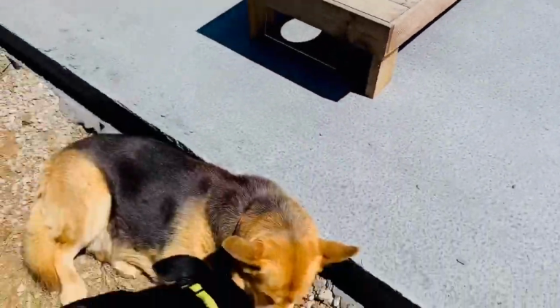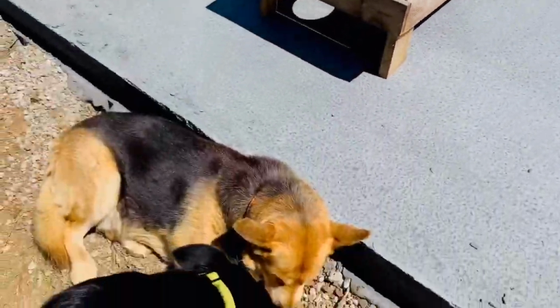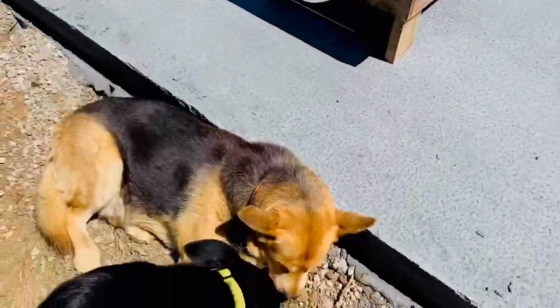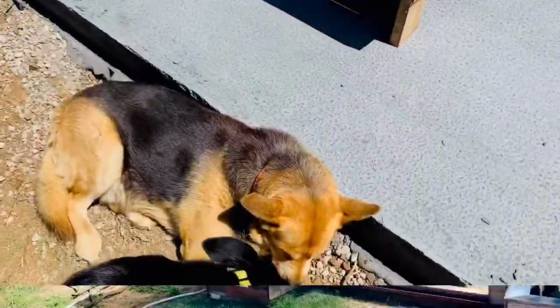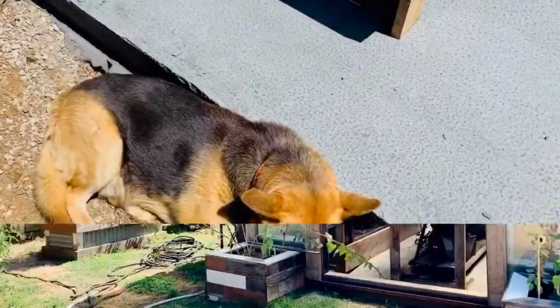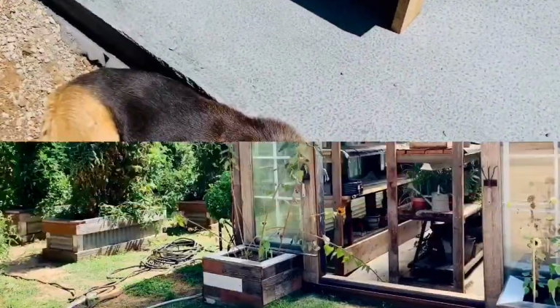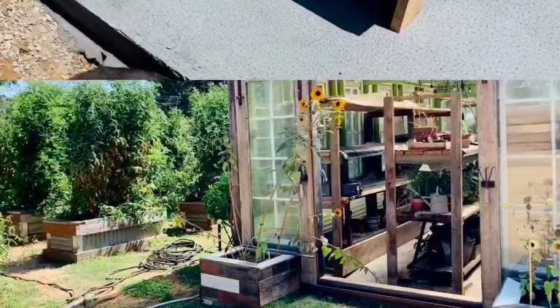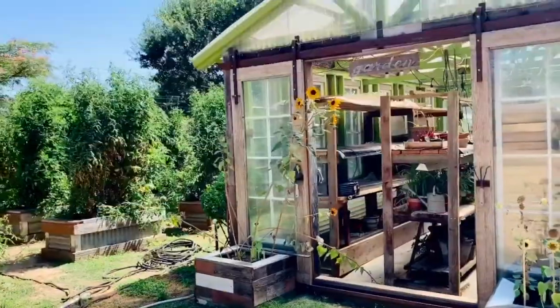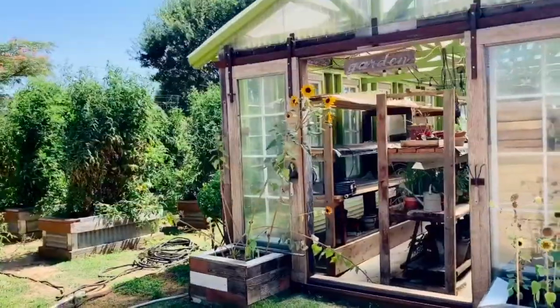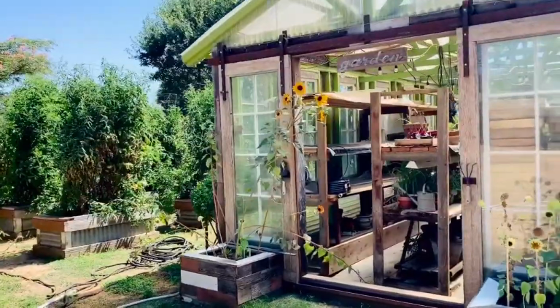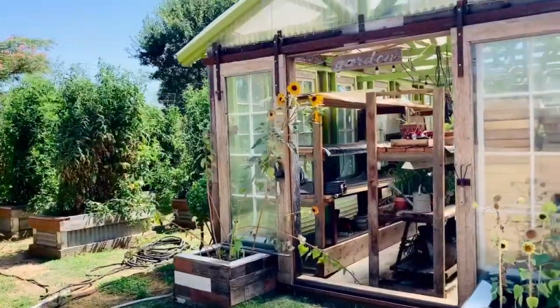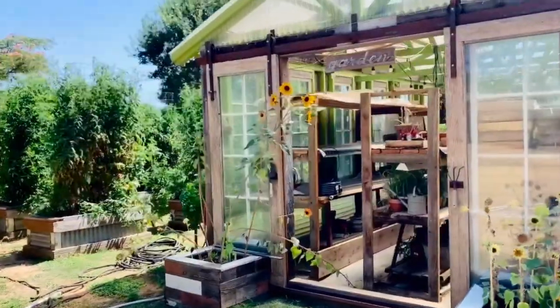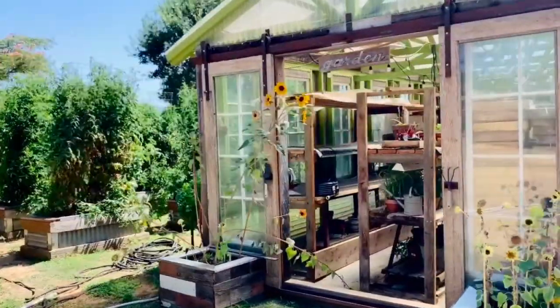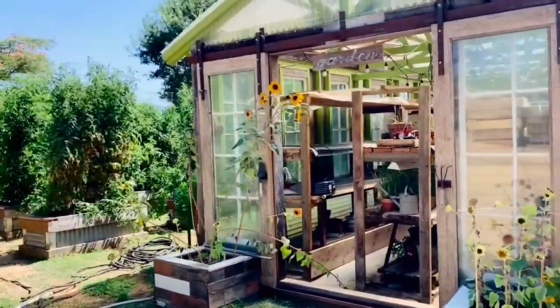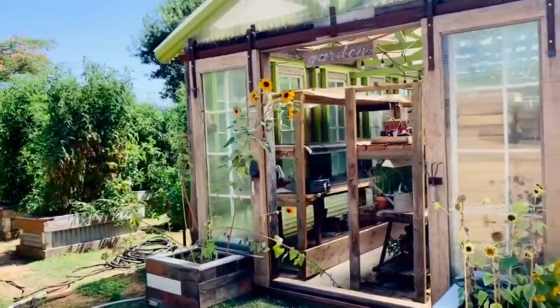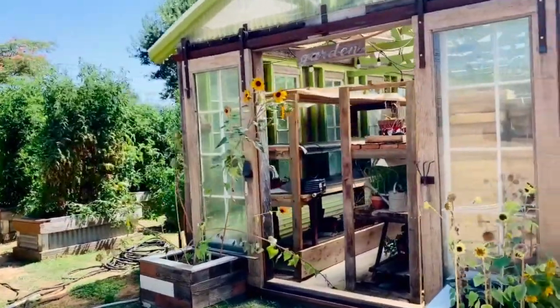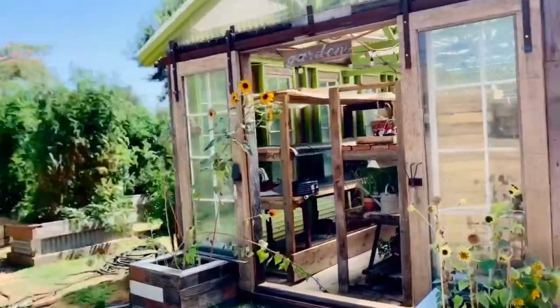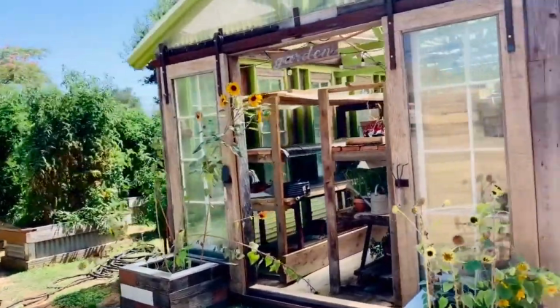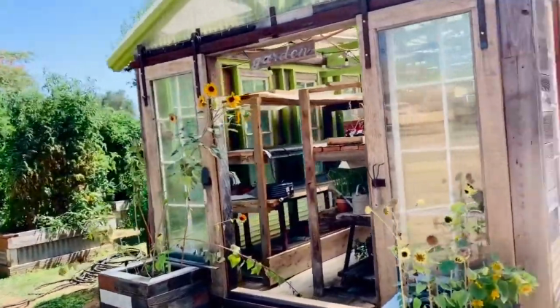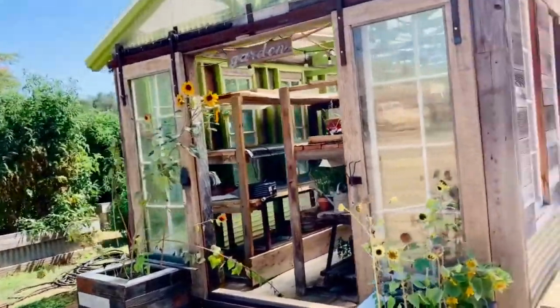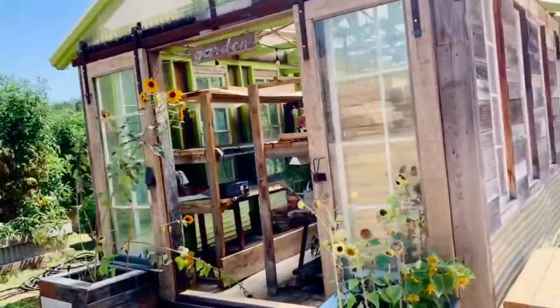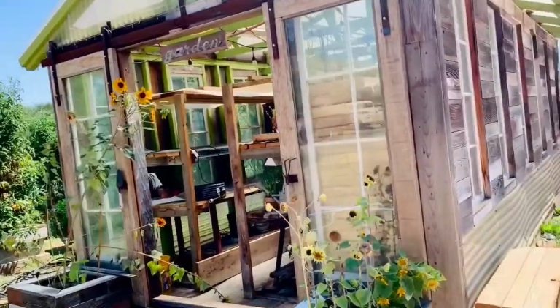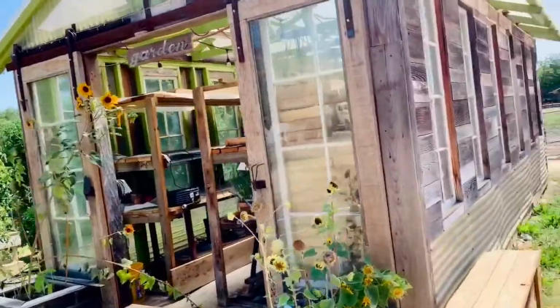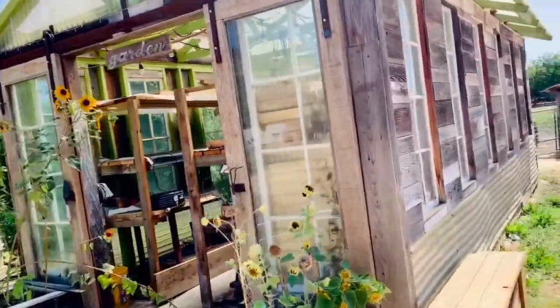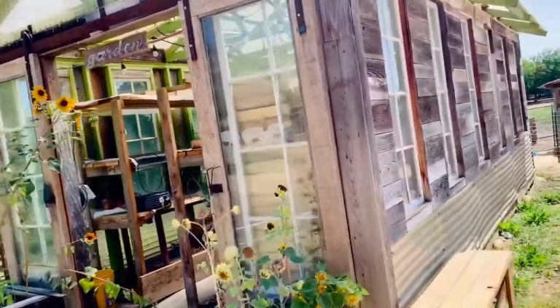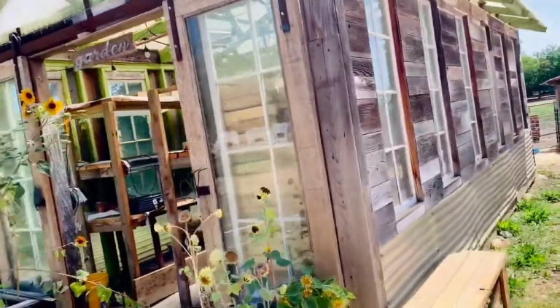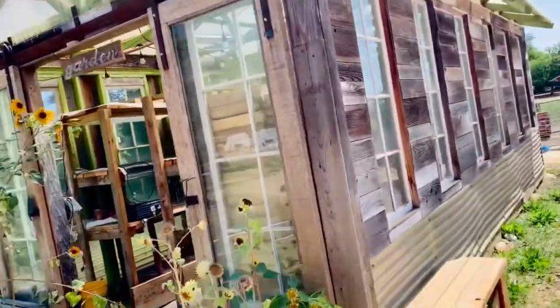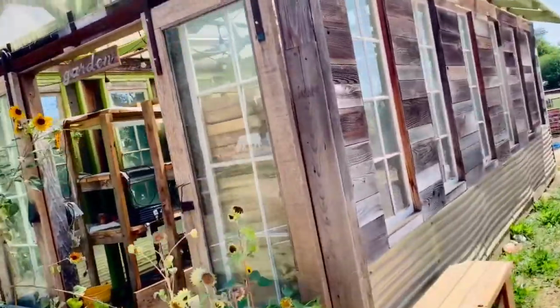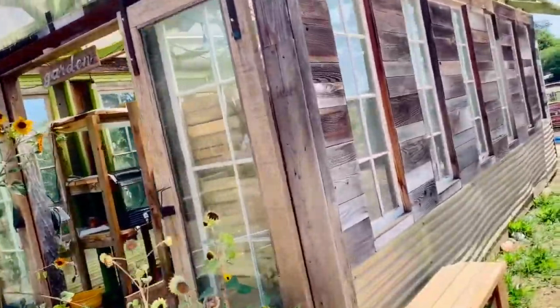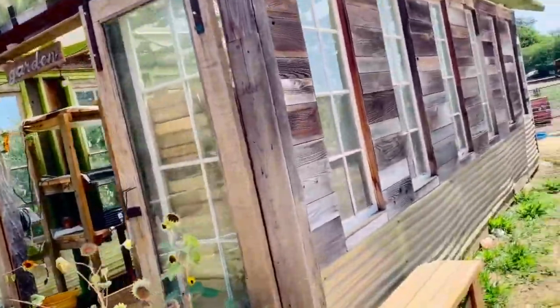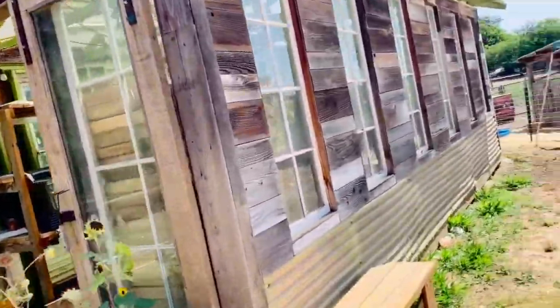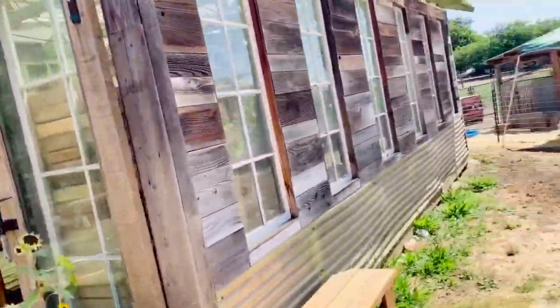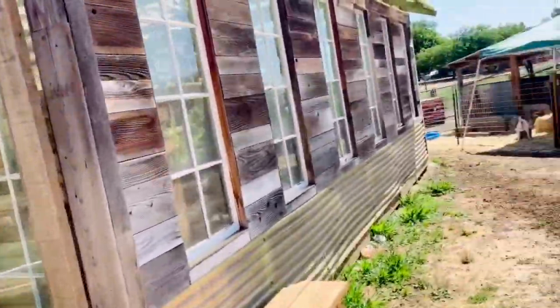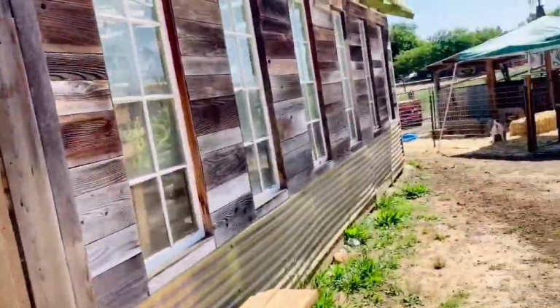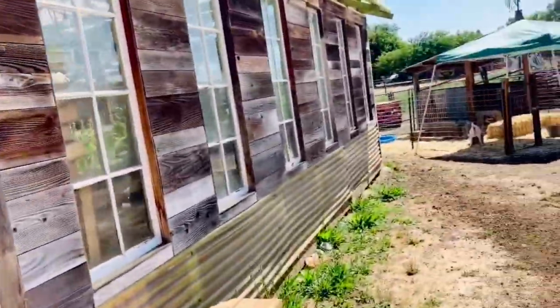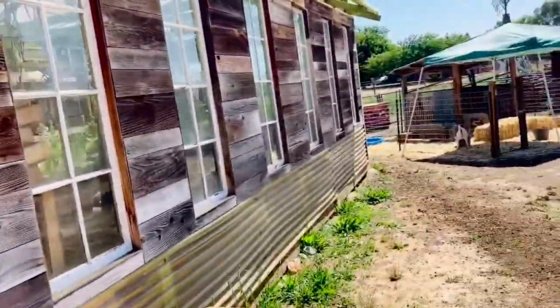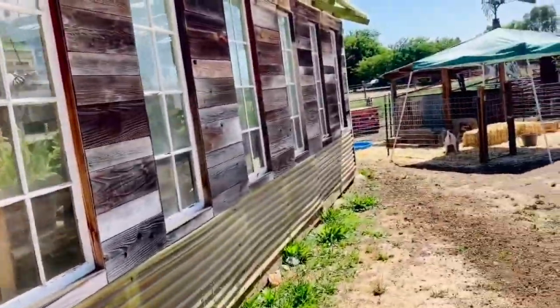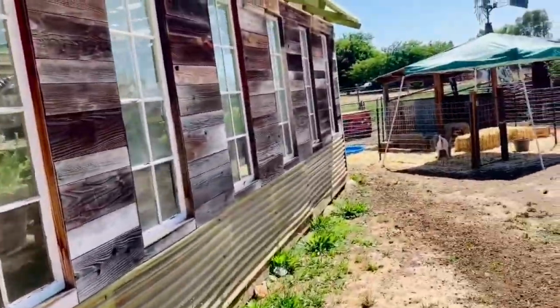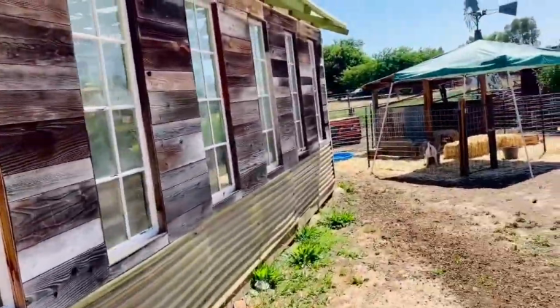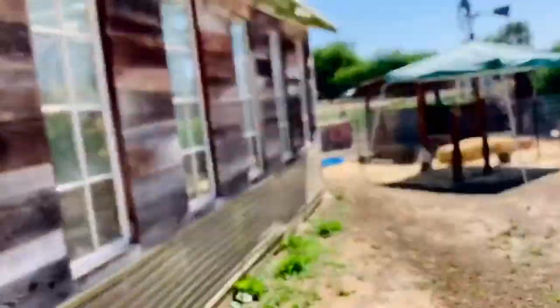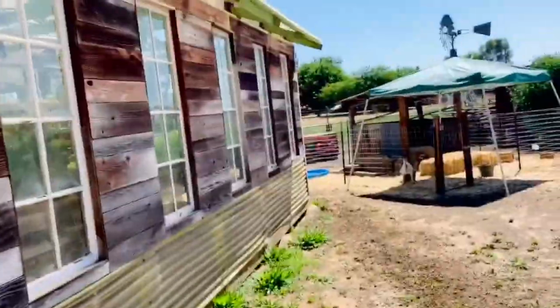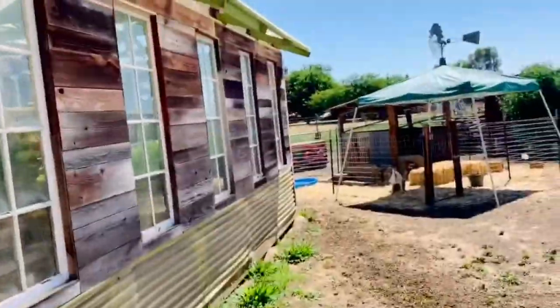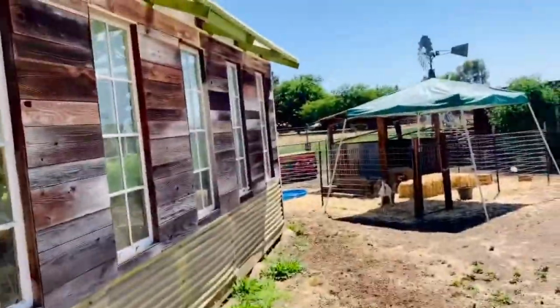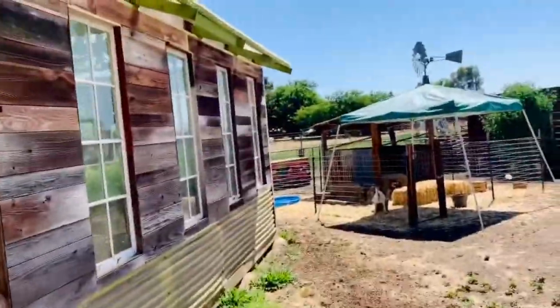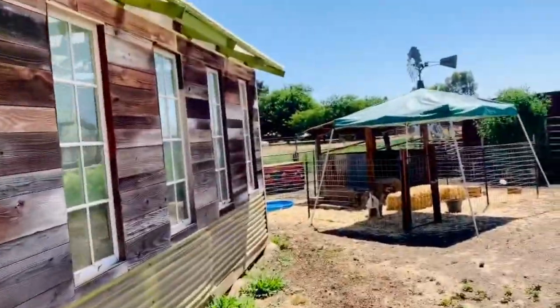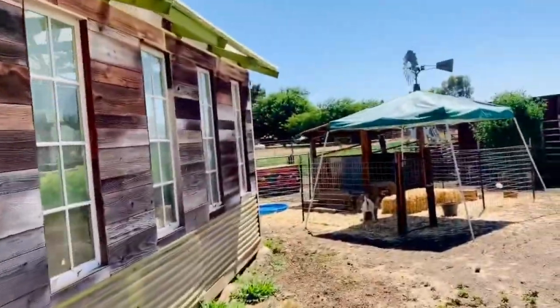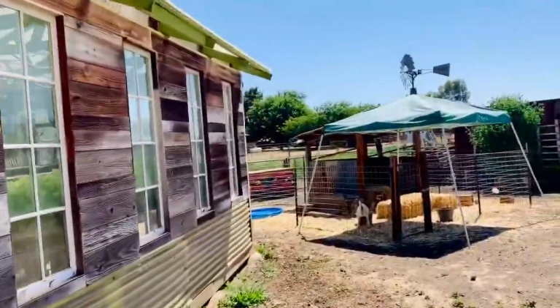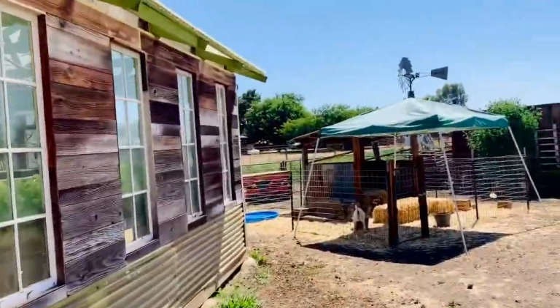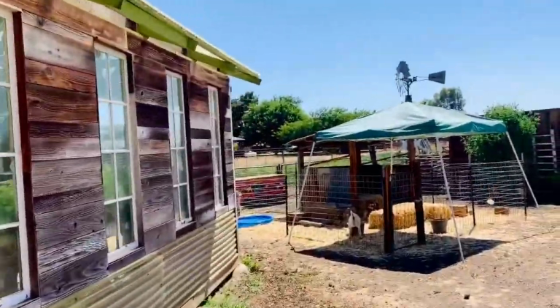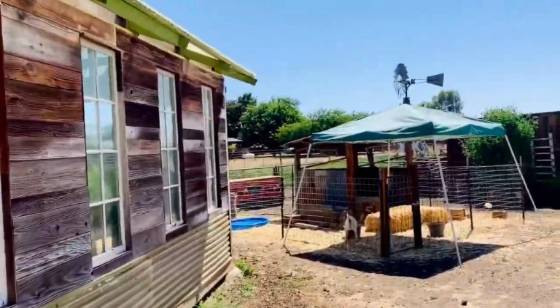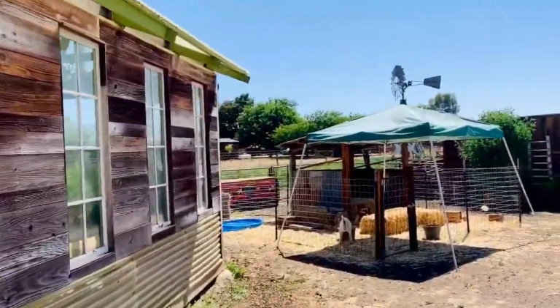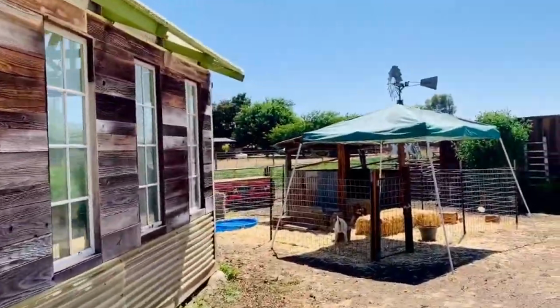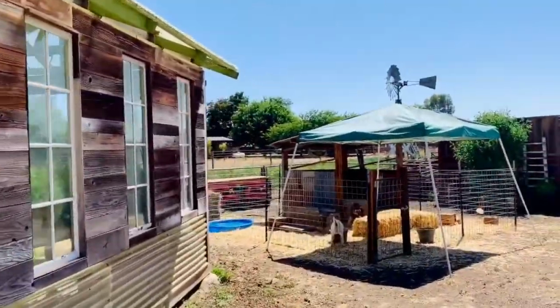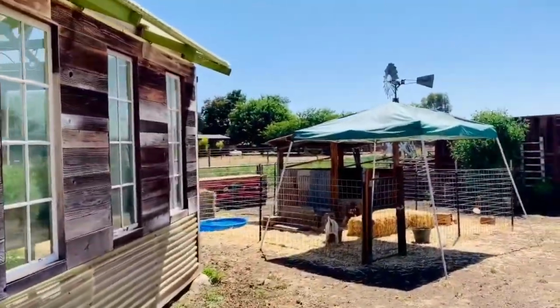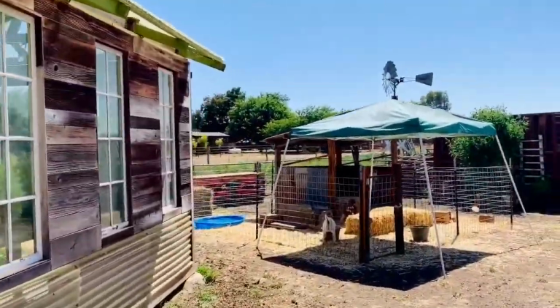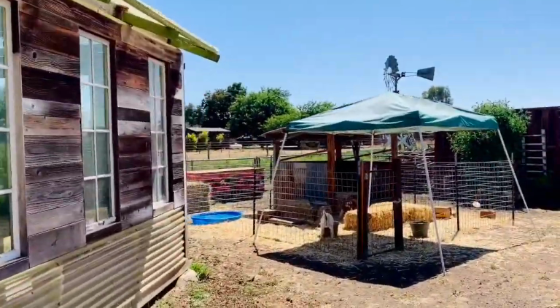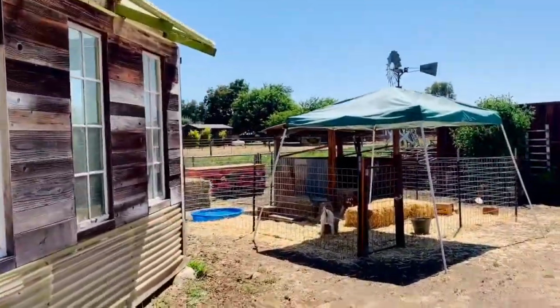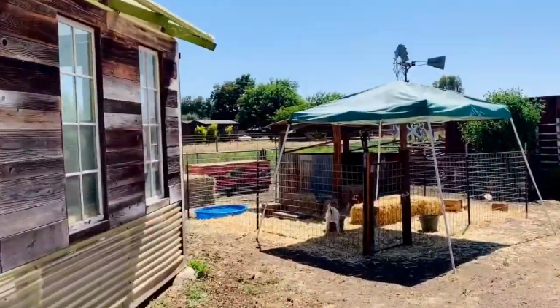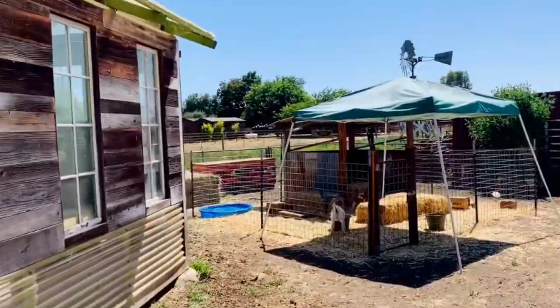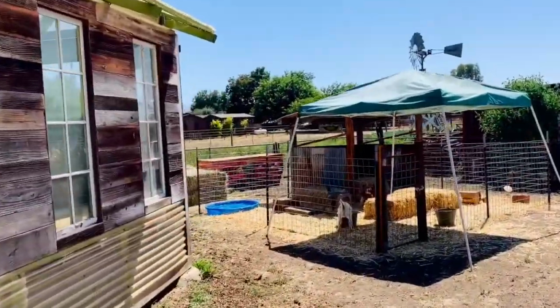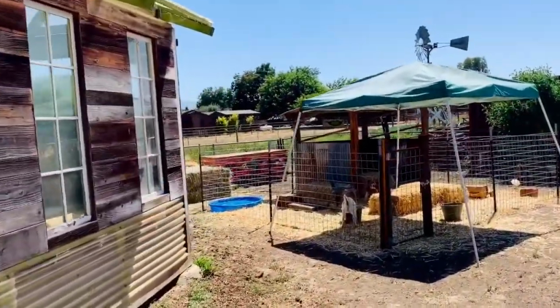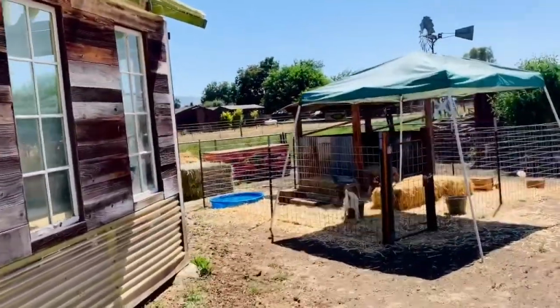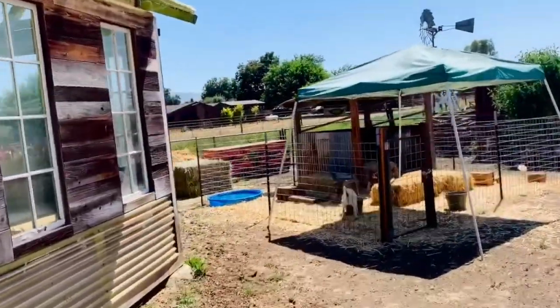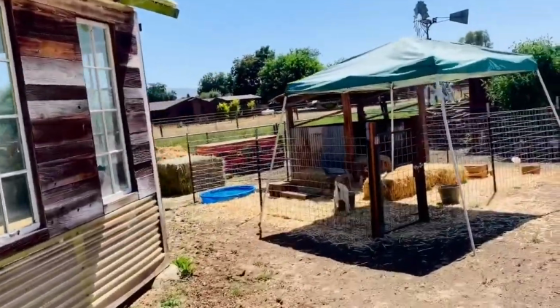Here's our greenhouse — I love those sunflowers. Let's go check in on those goats and go say hi.